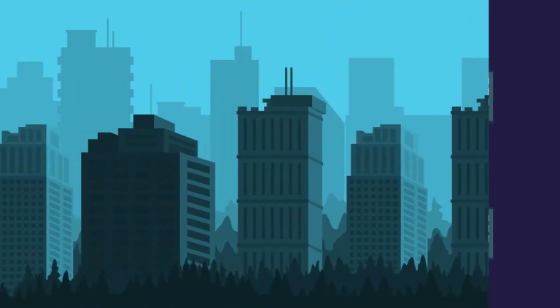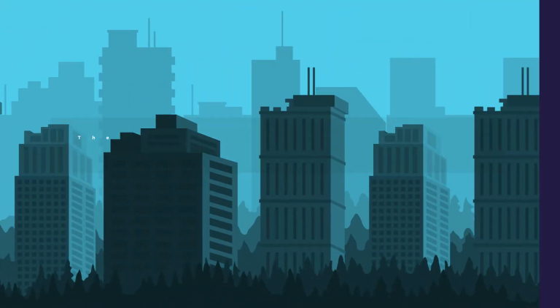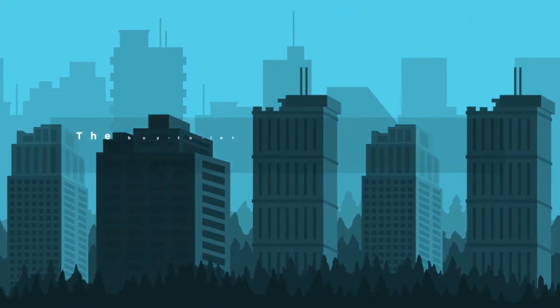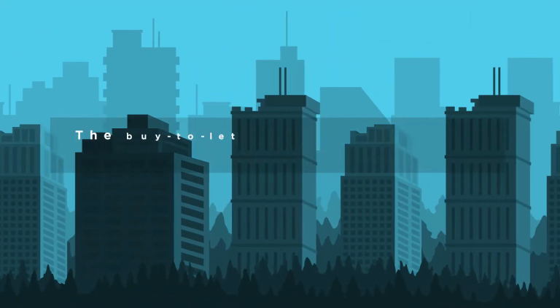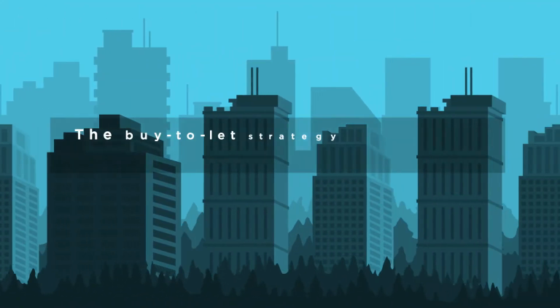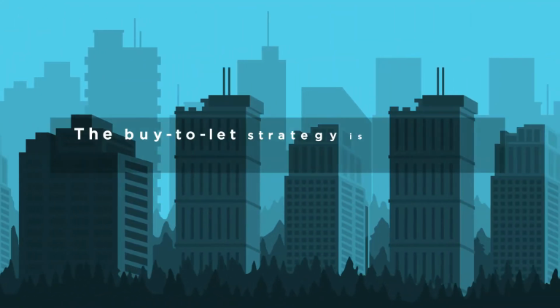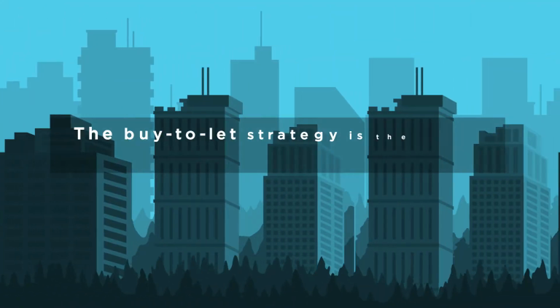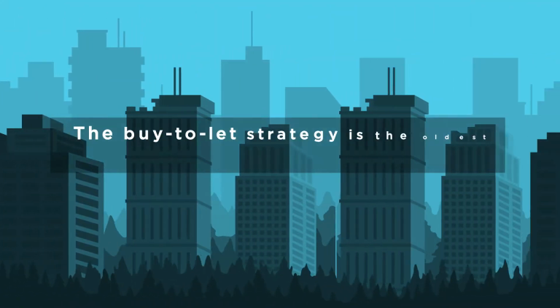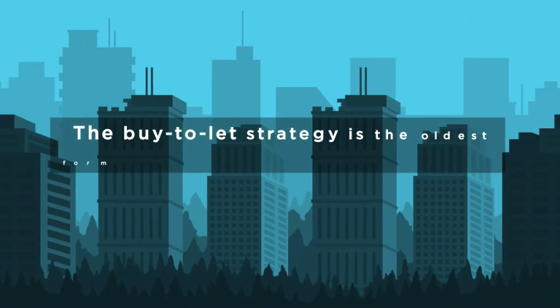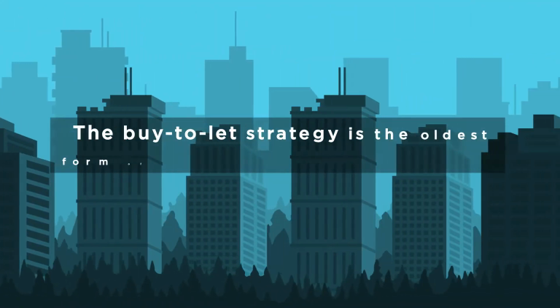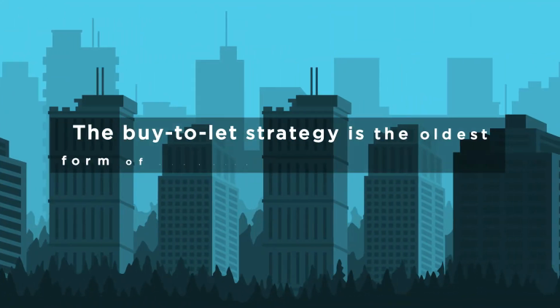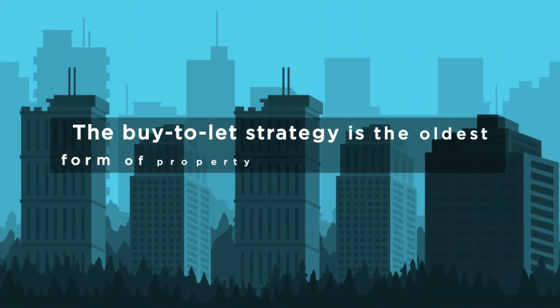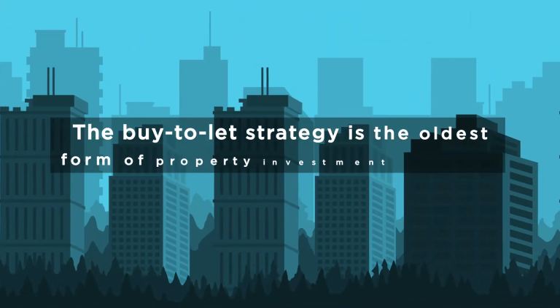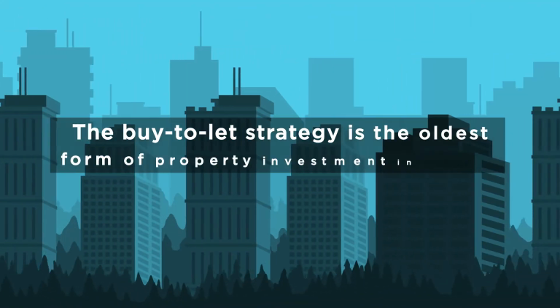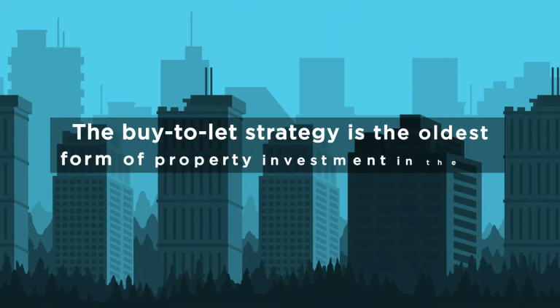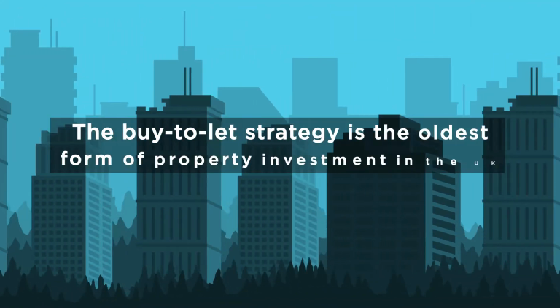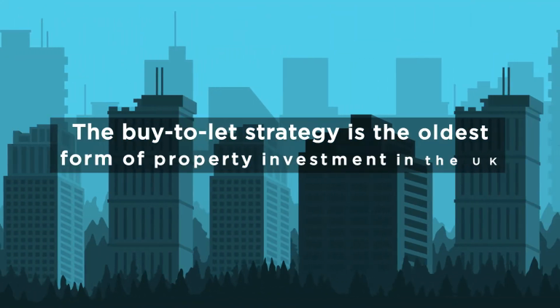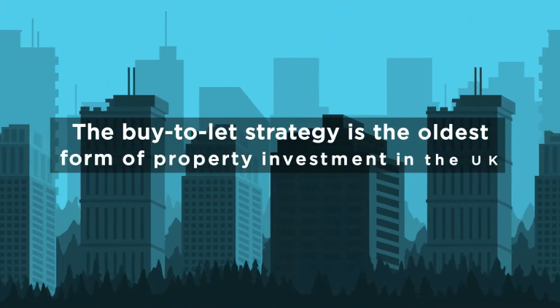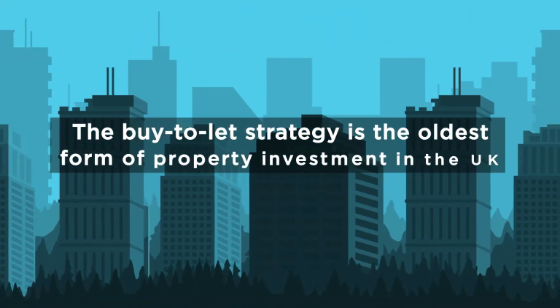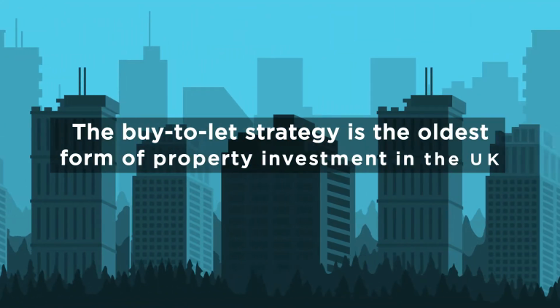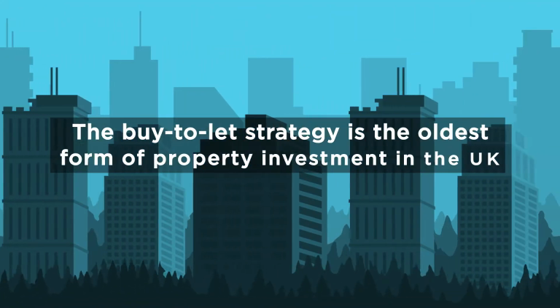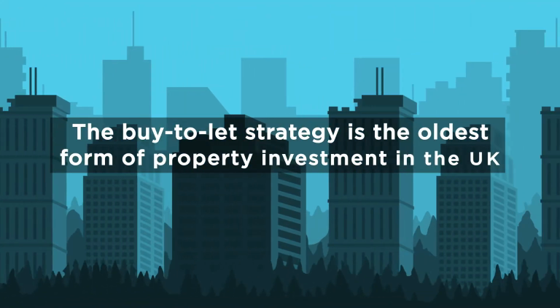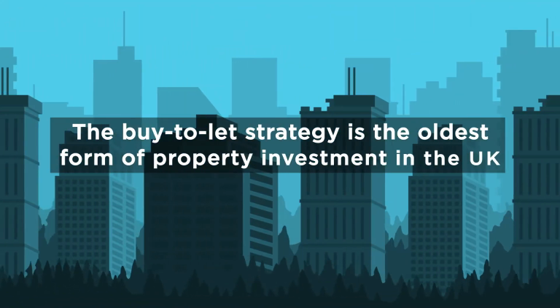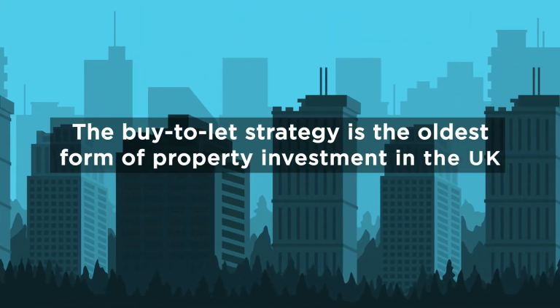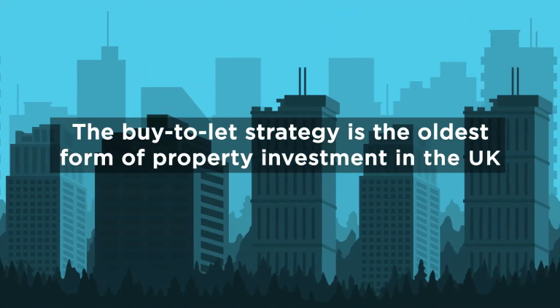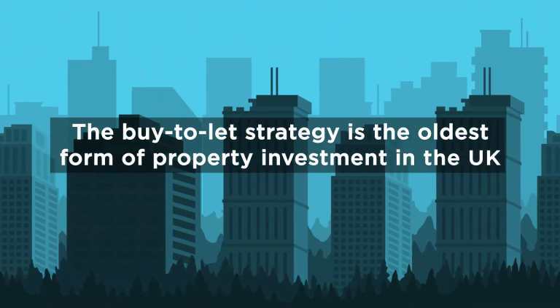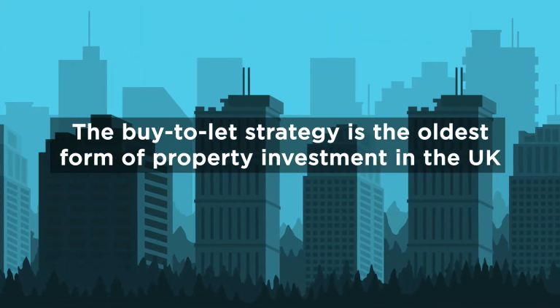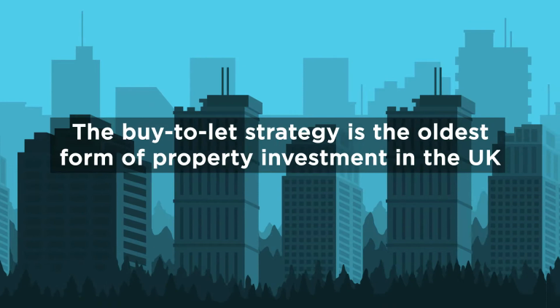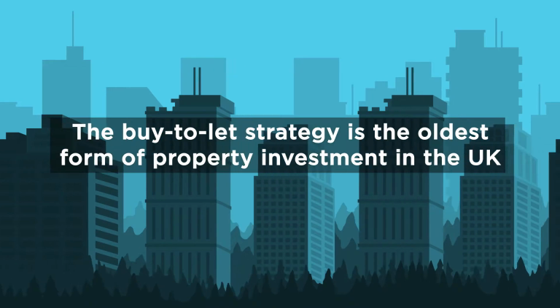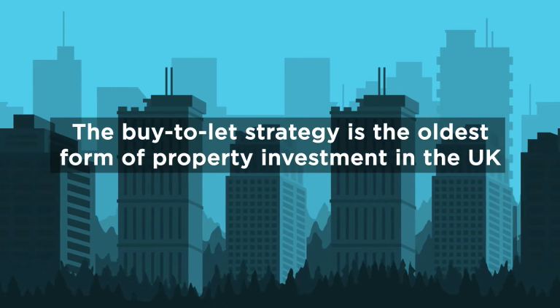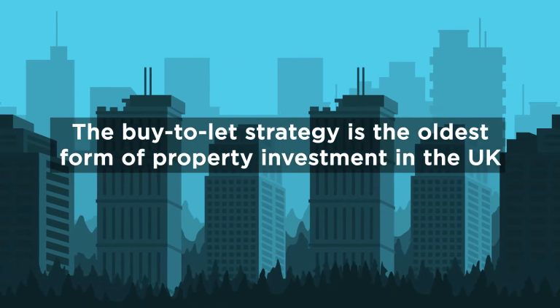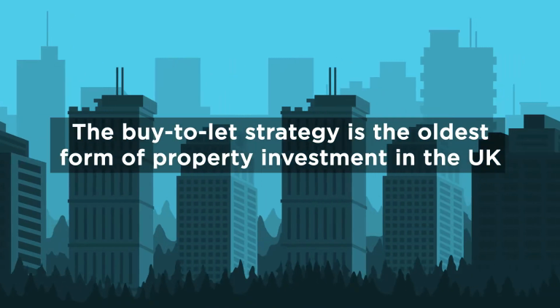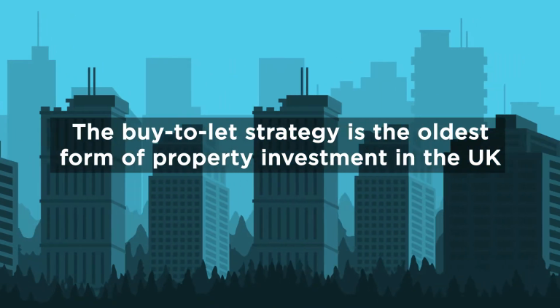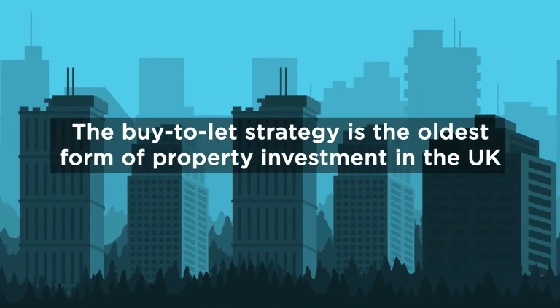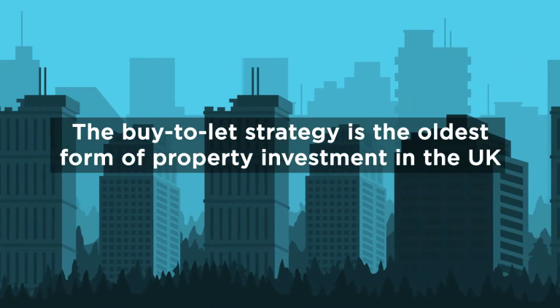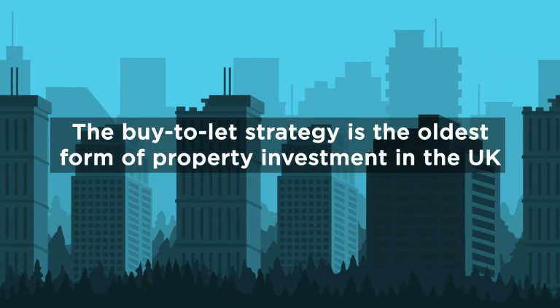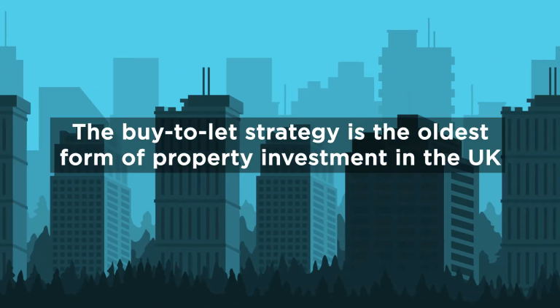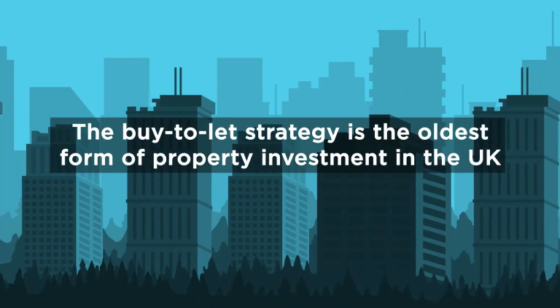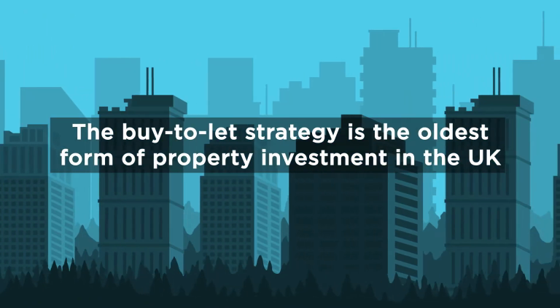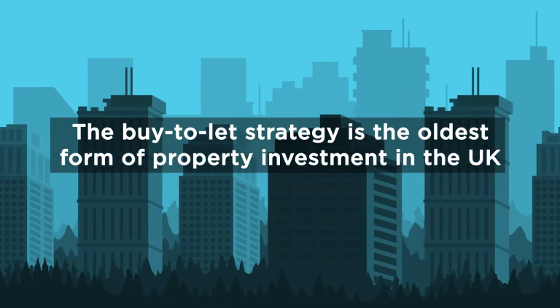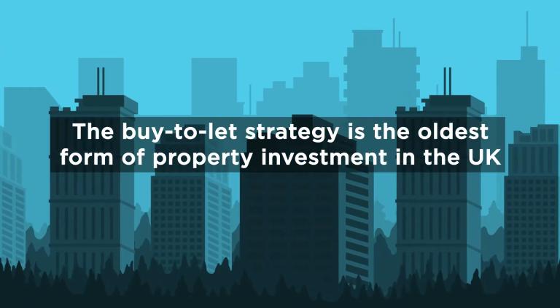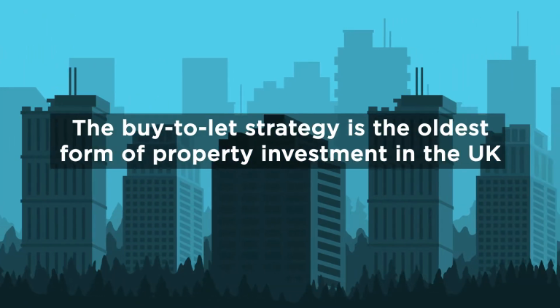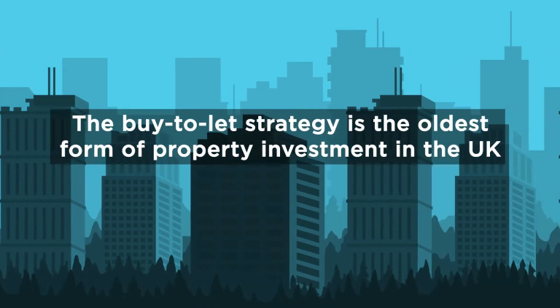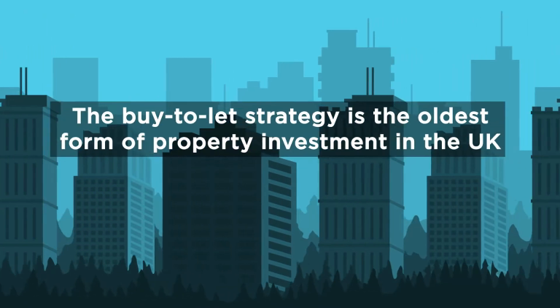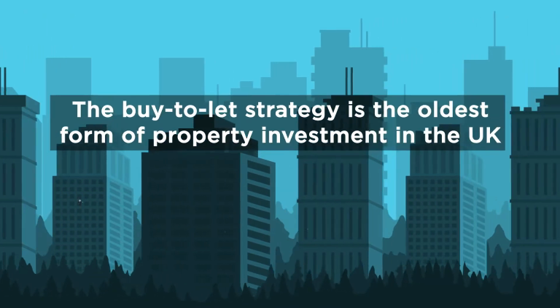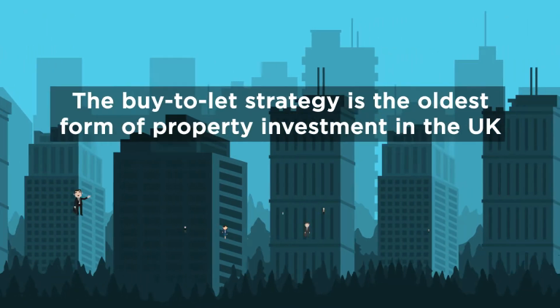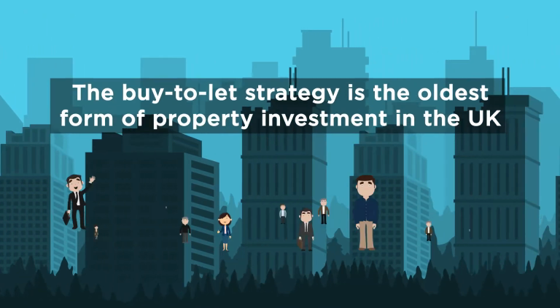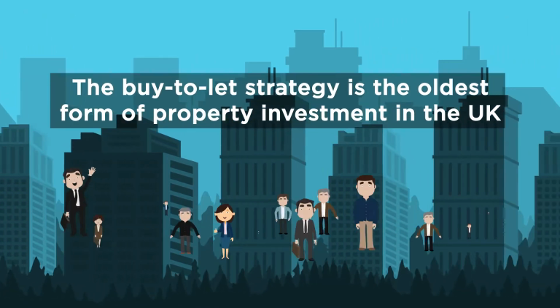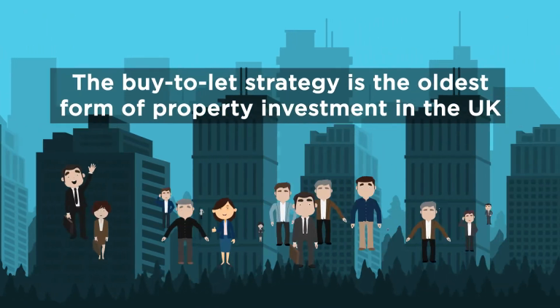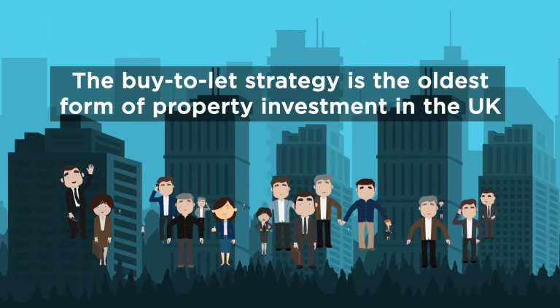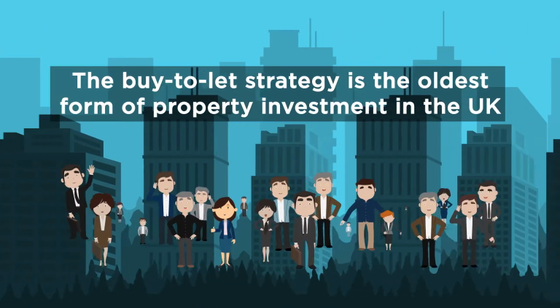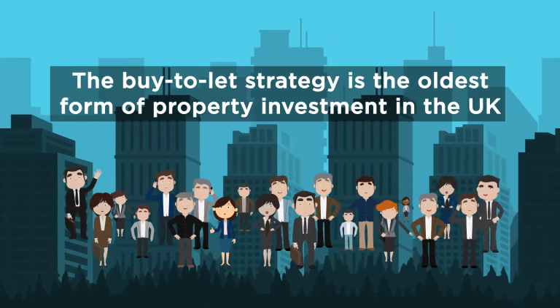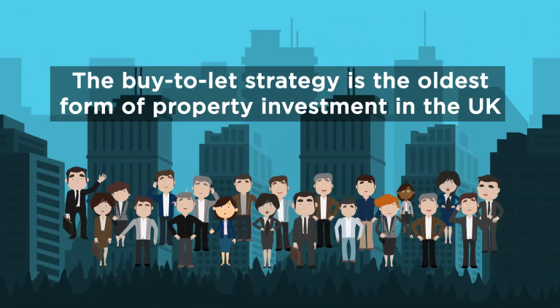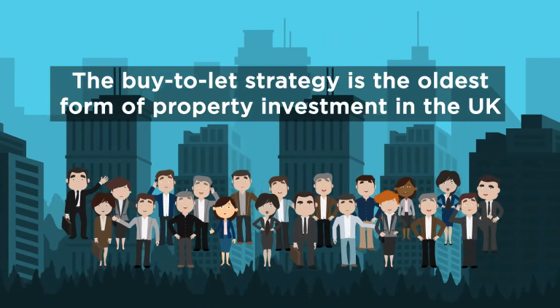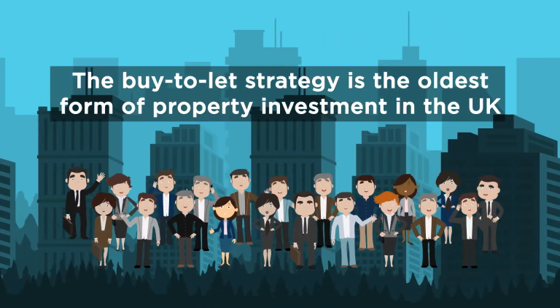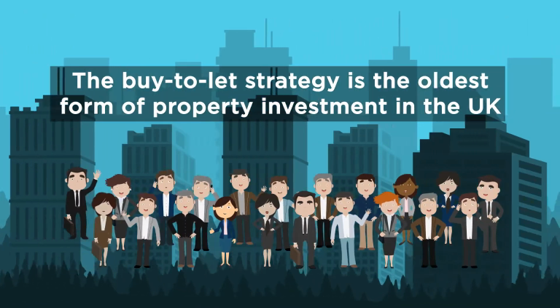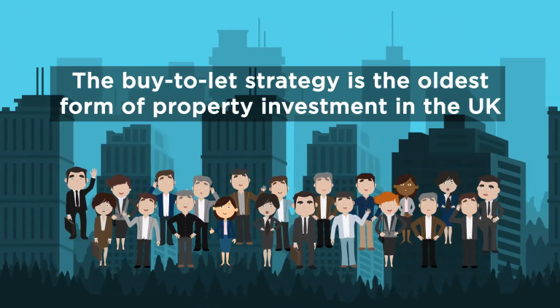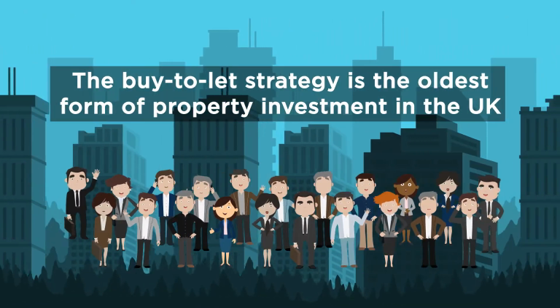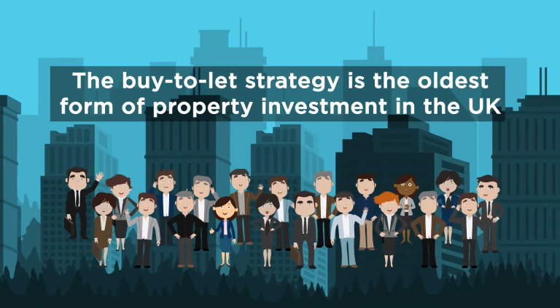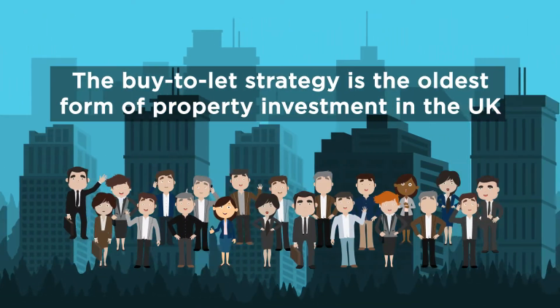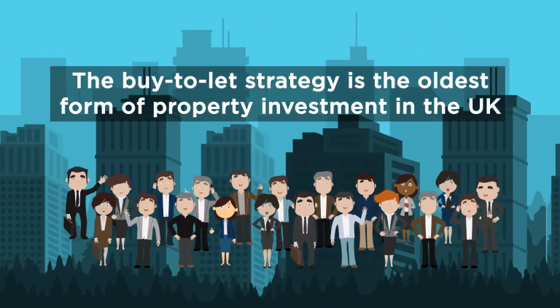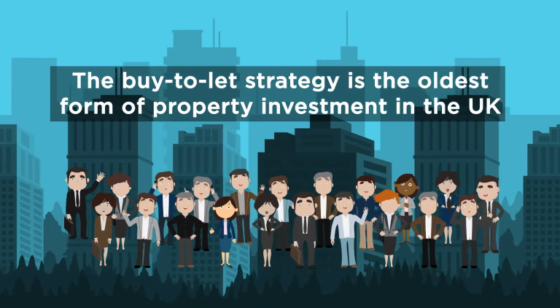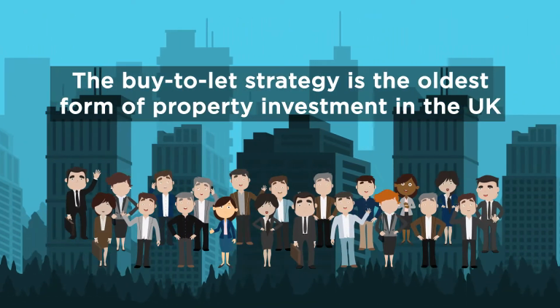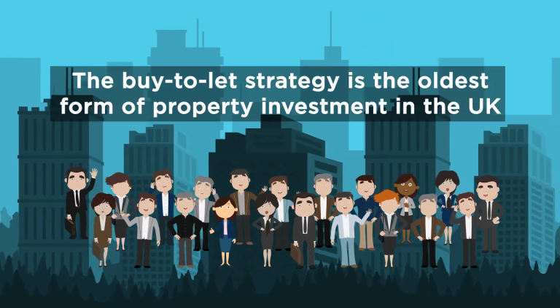The buy-to-let strategy is the oldest form of property investment in the UK, creating the boom in landlords and the rental sector.